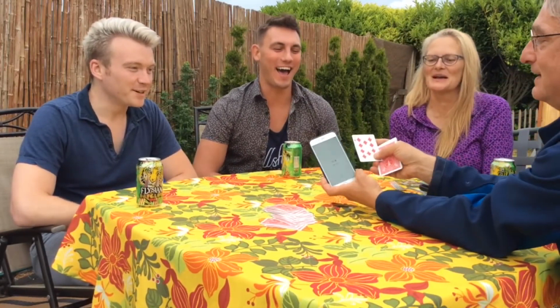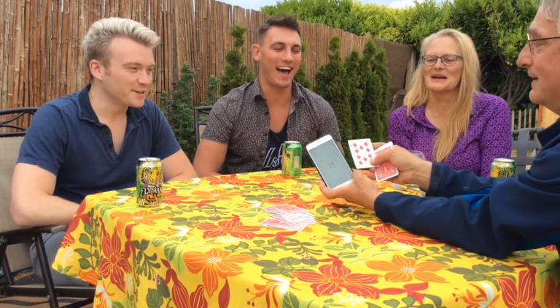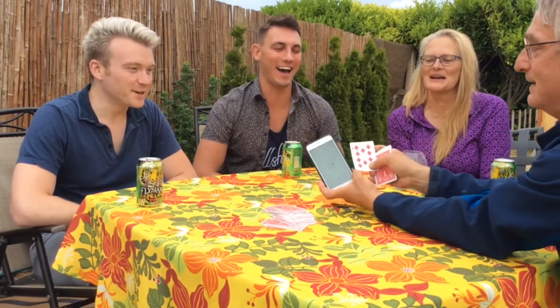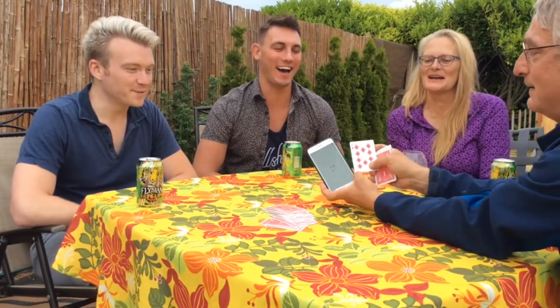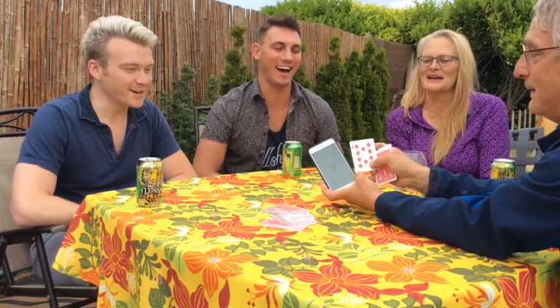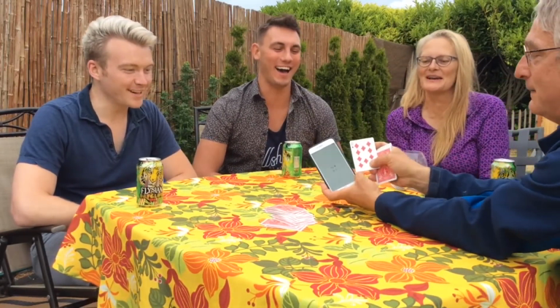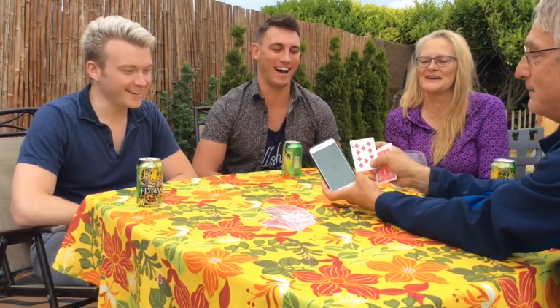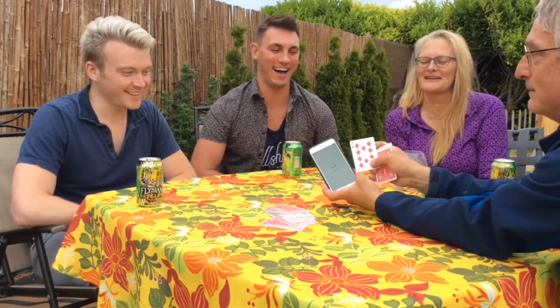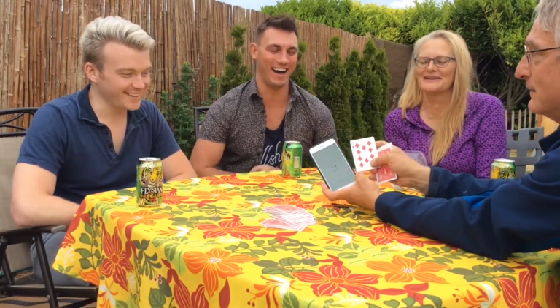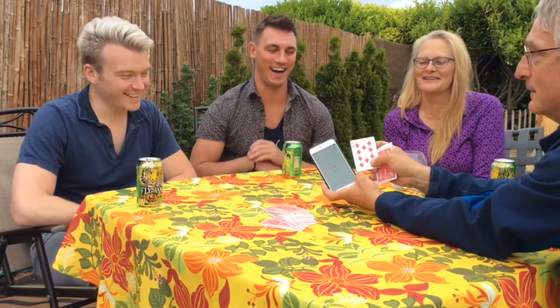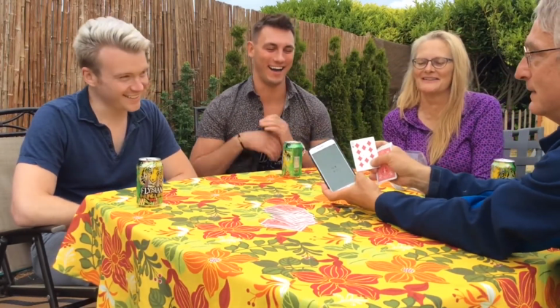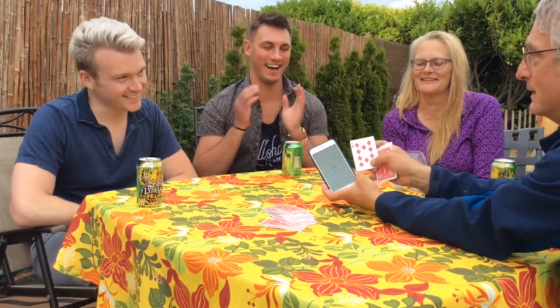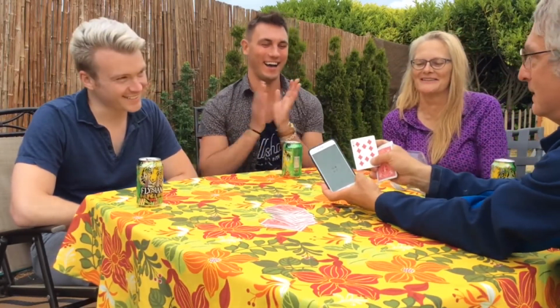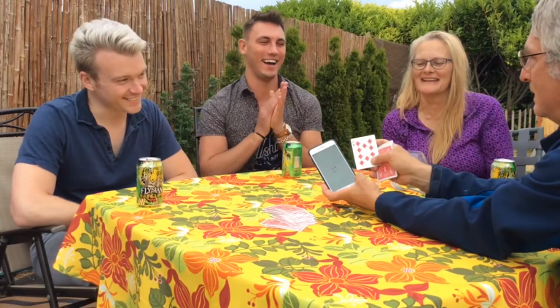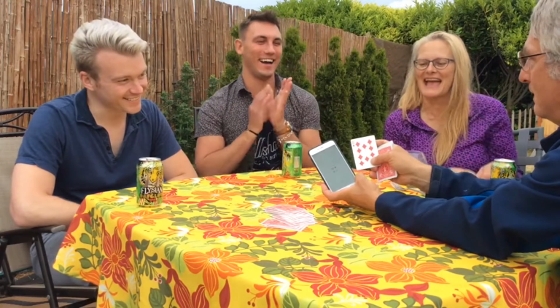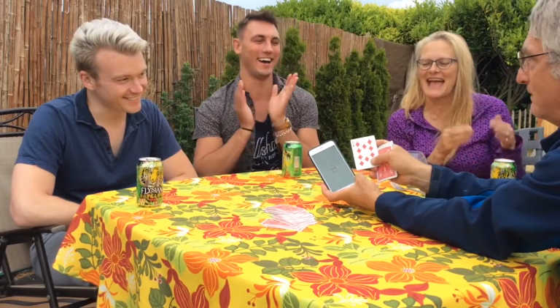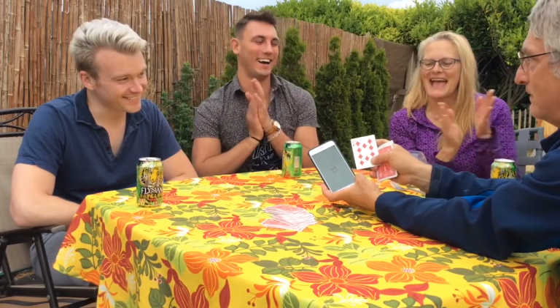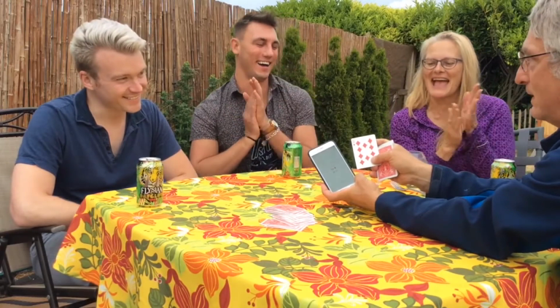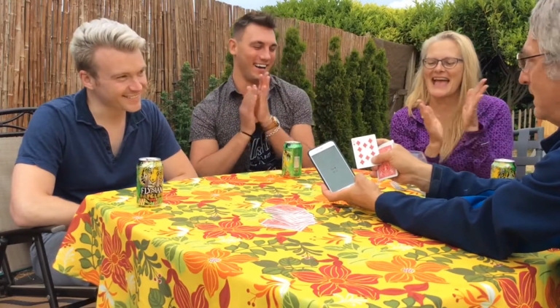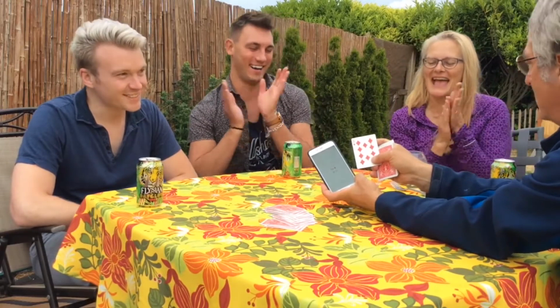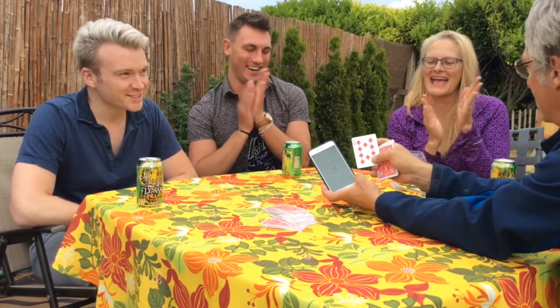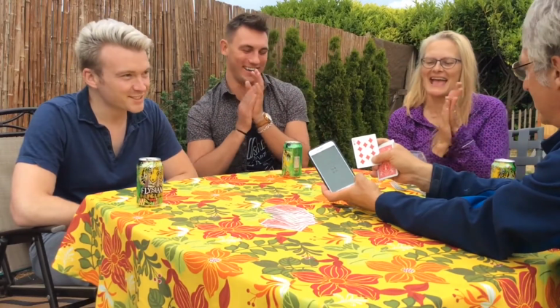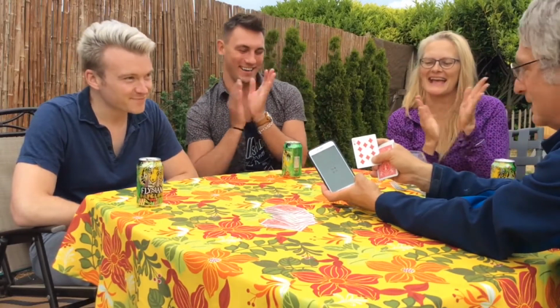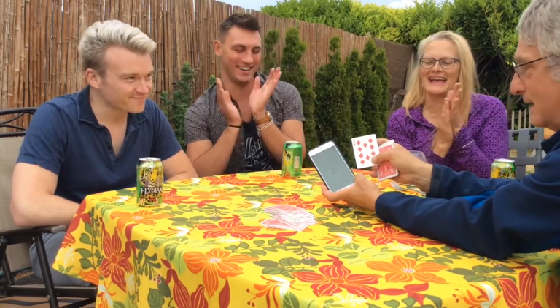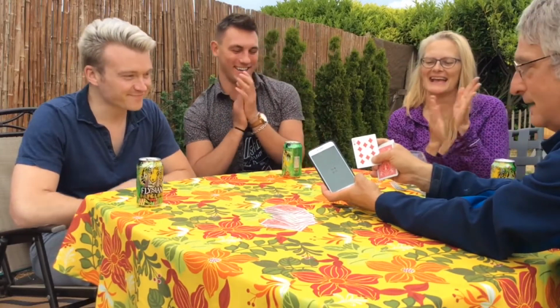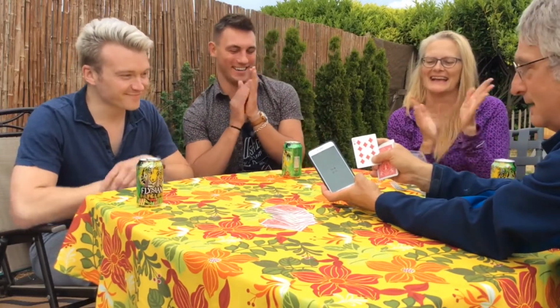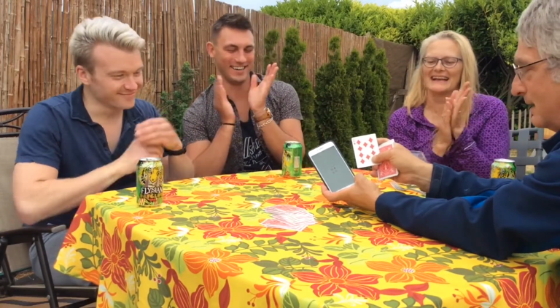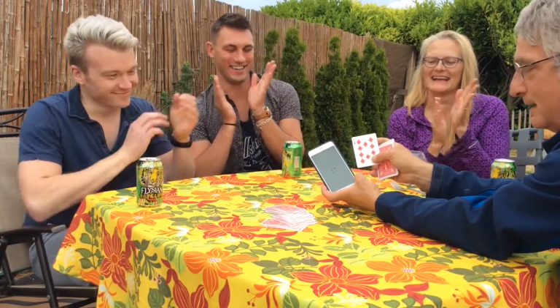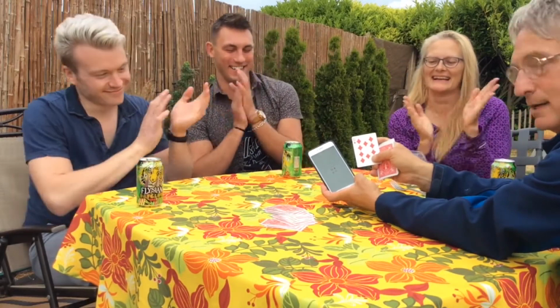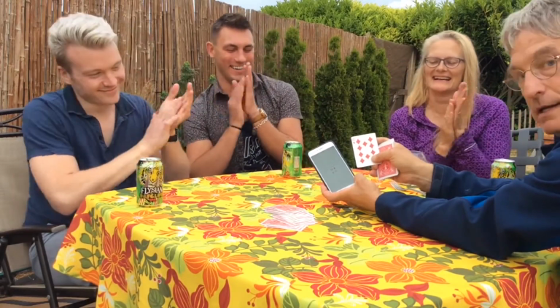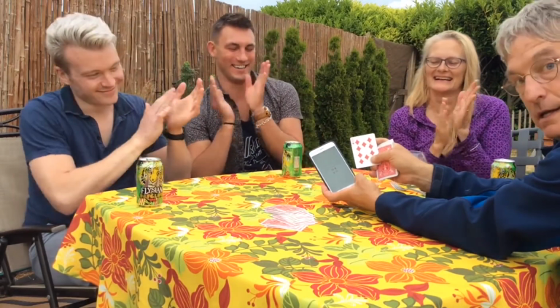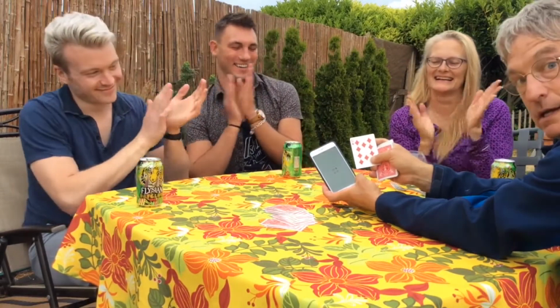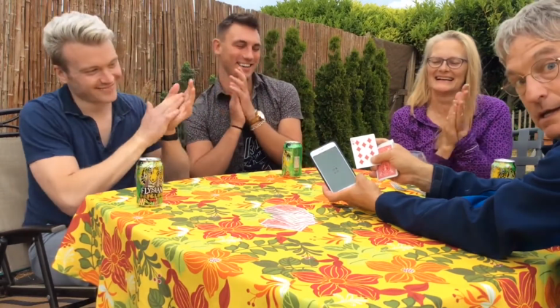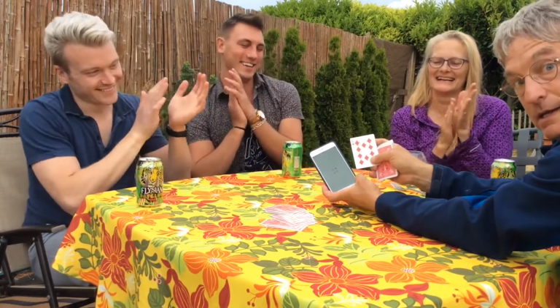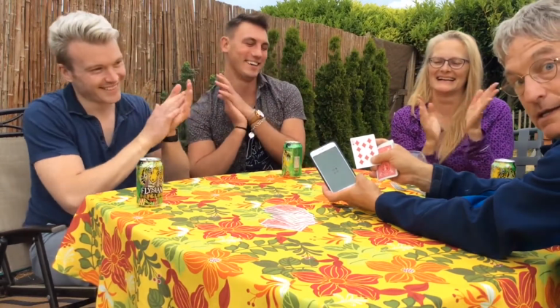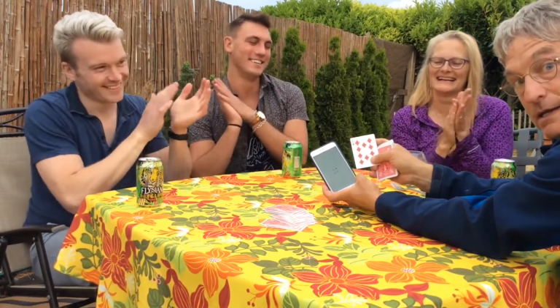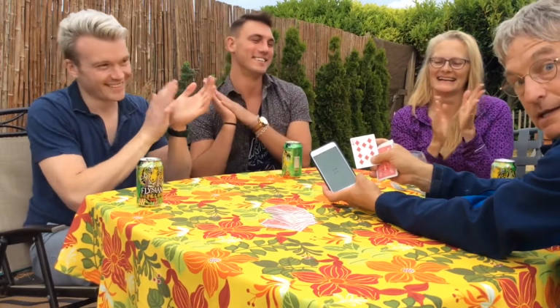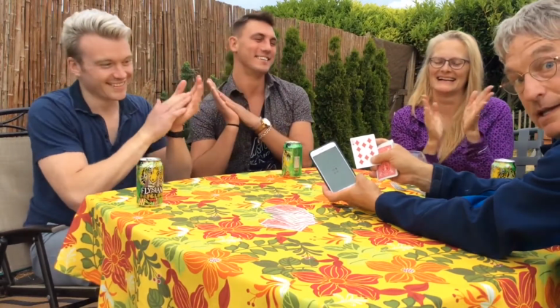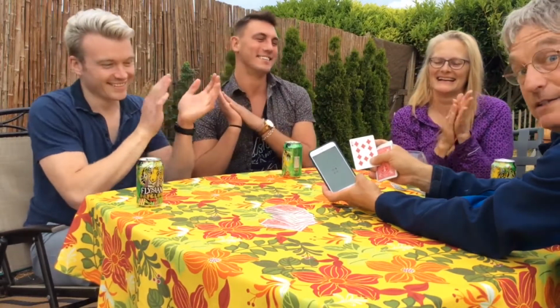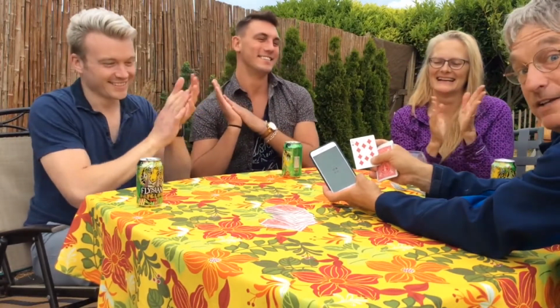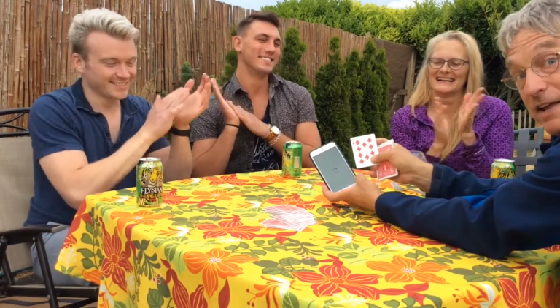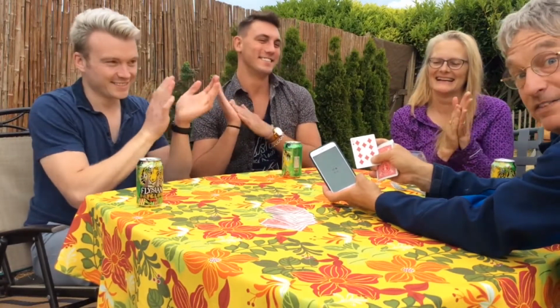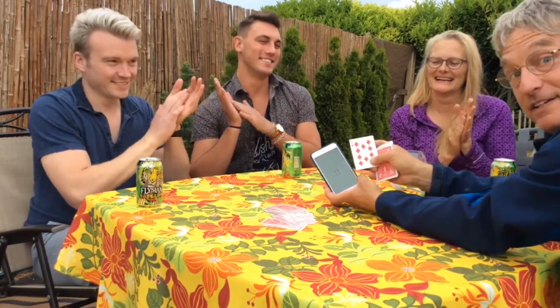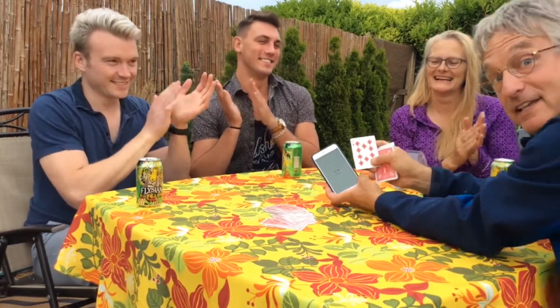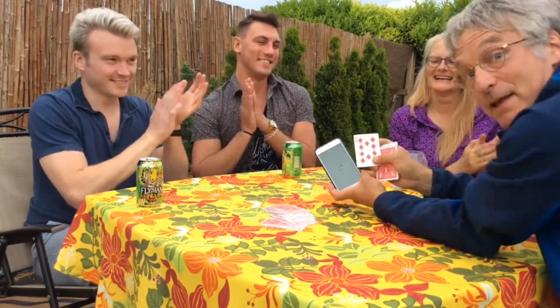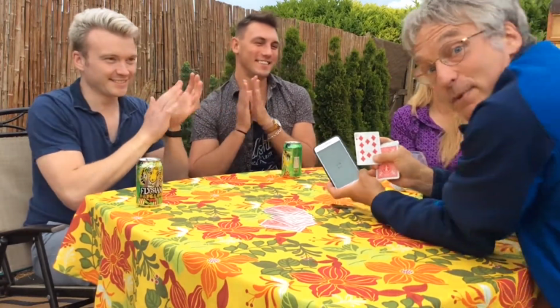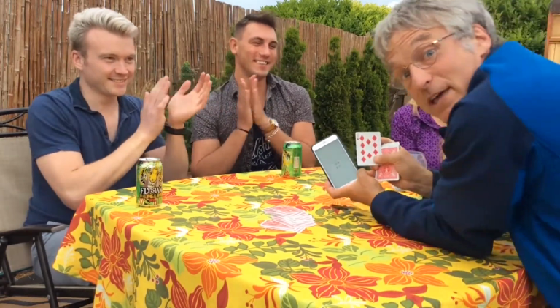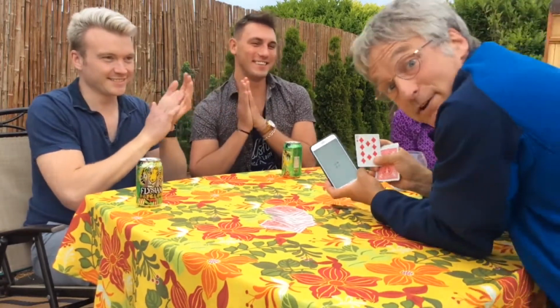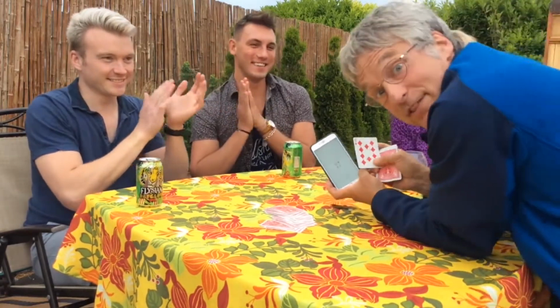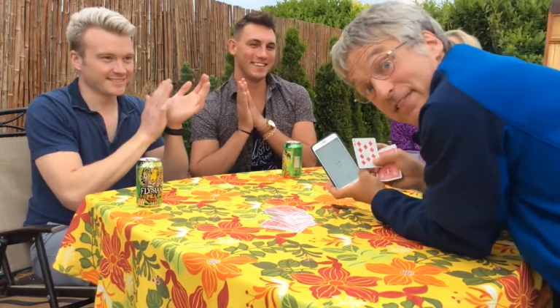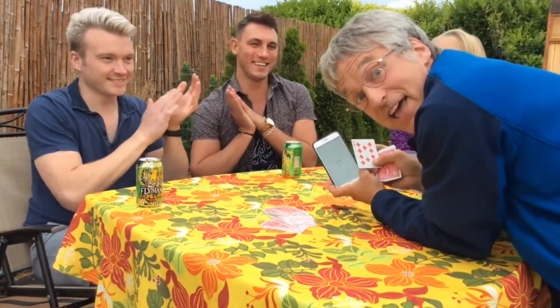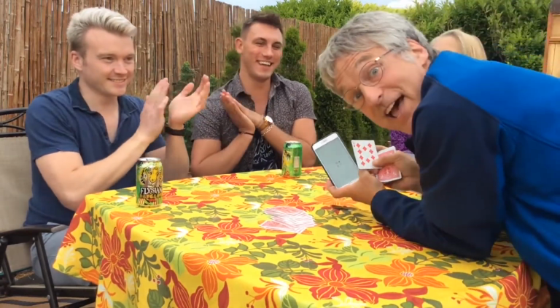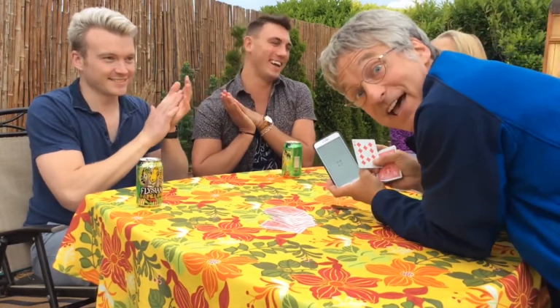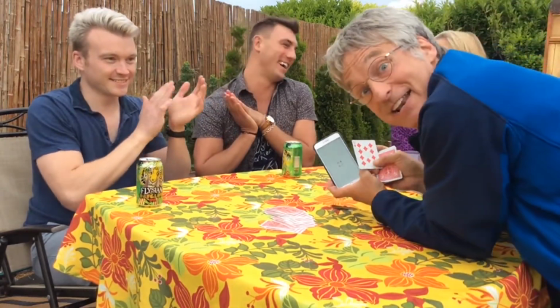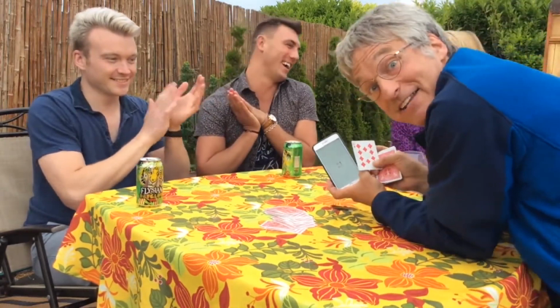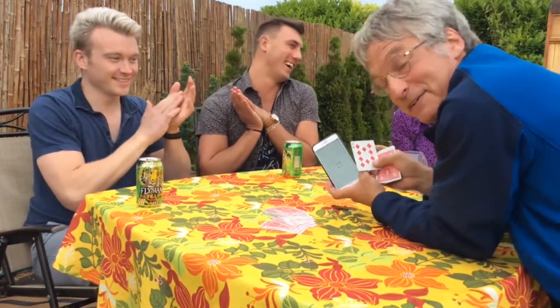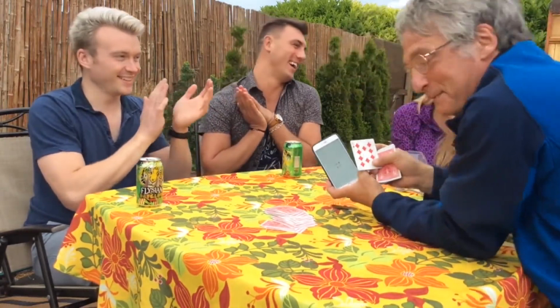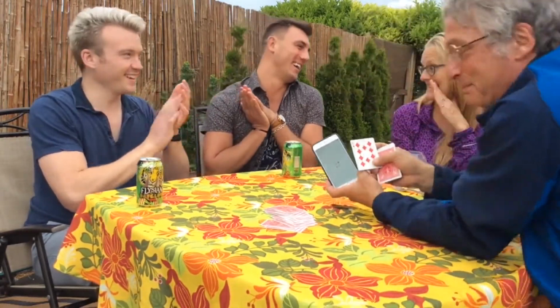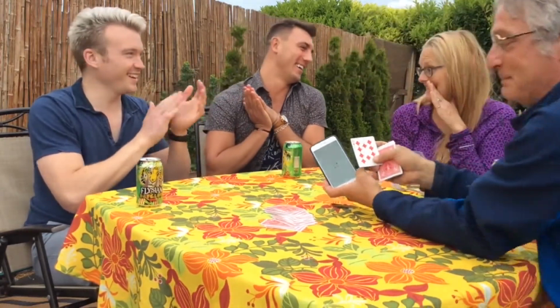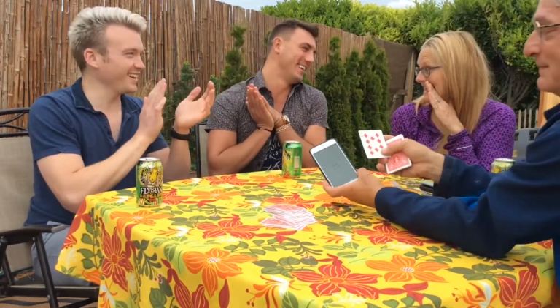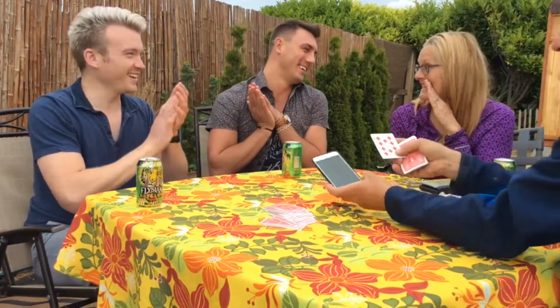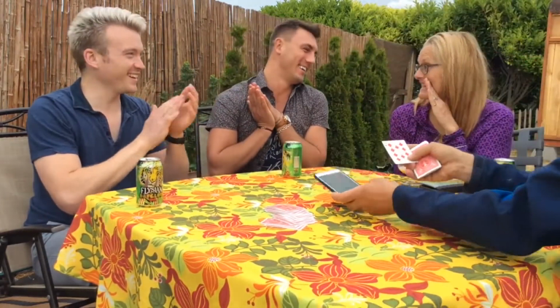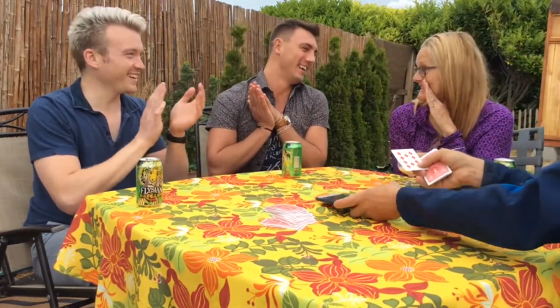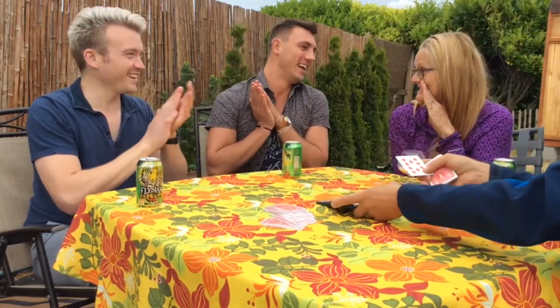Woohoo! Yay! It doesn't get better than that. I actually love it.